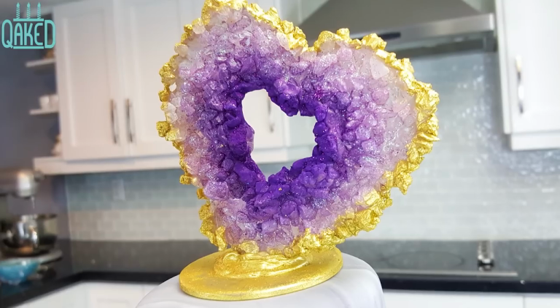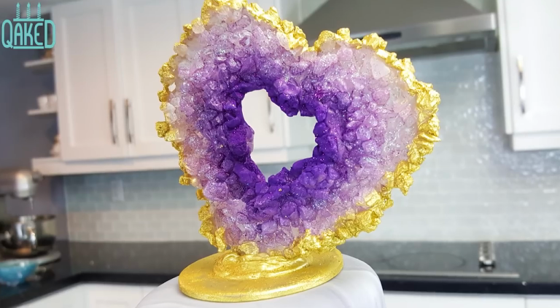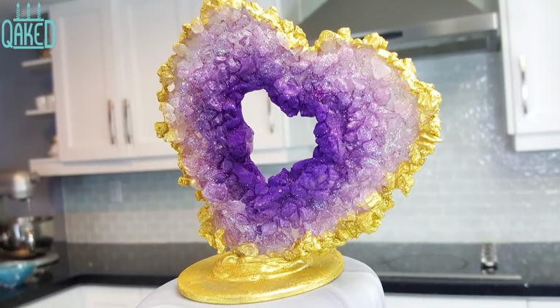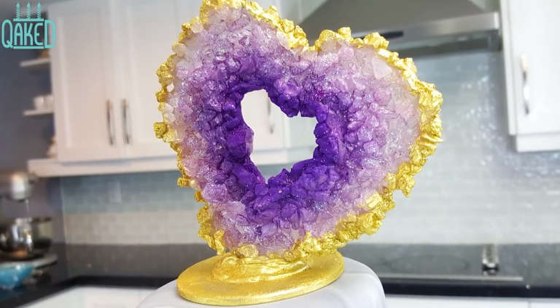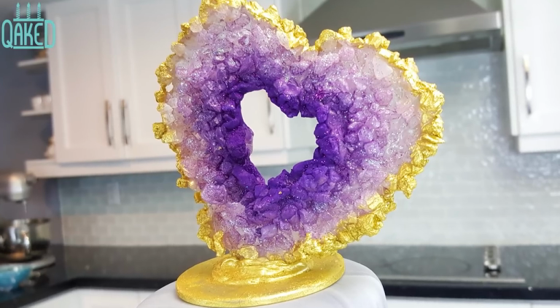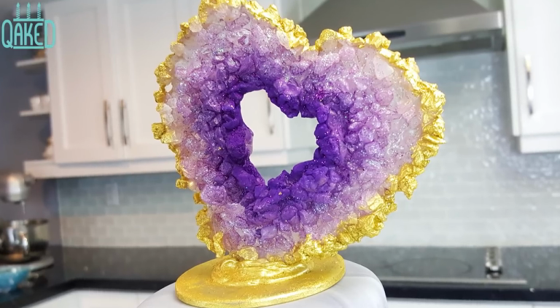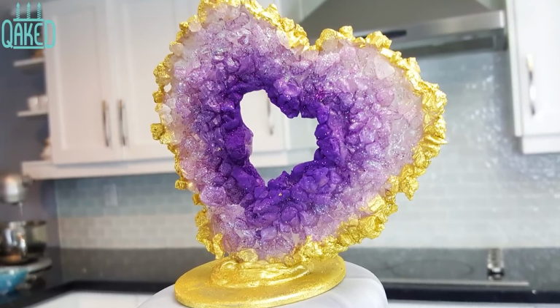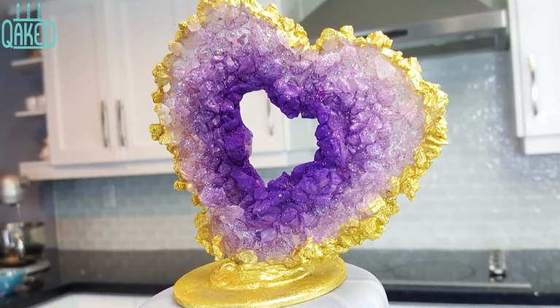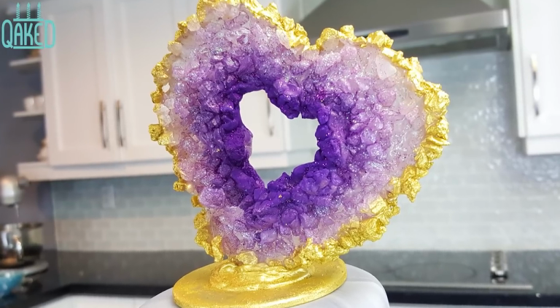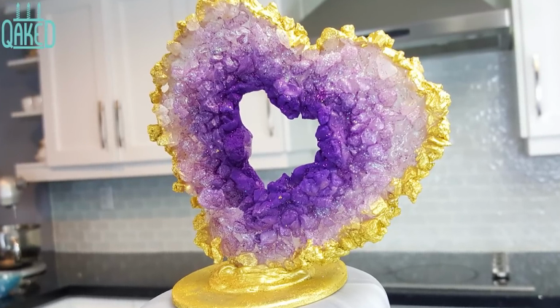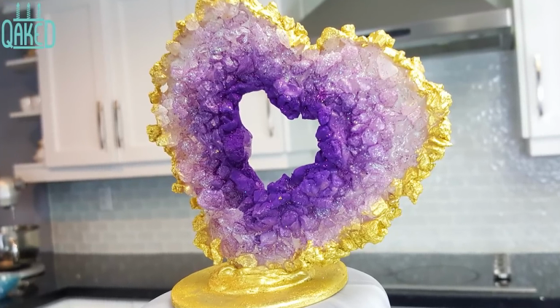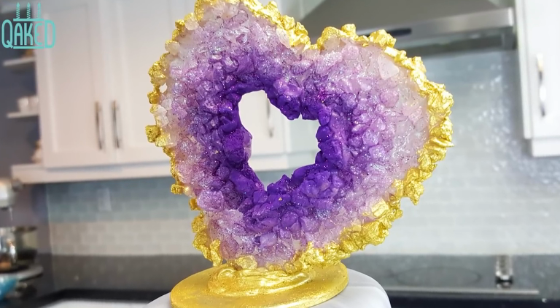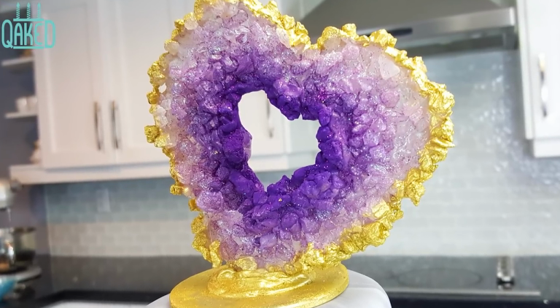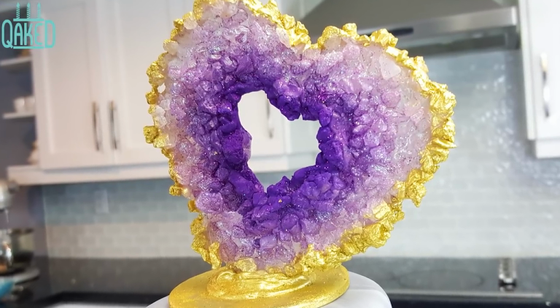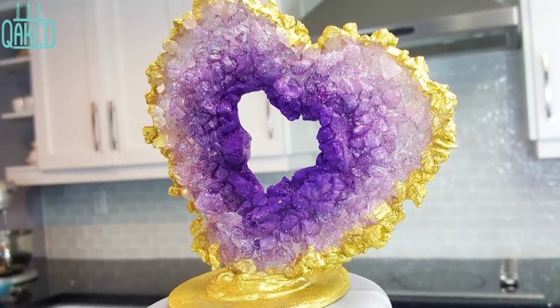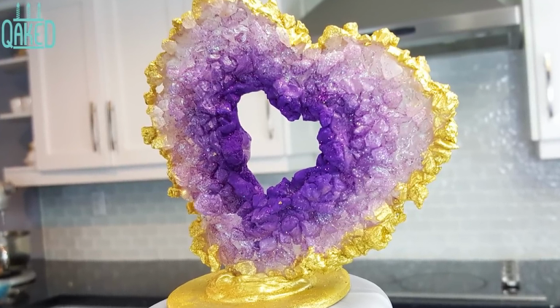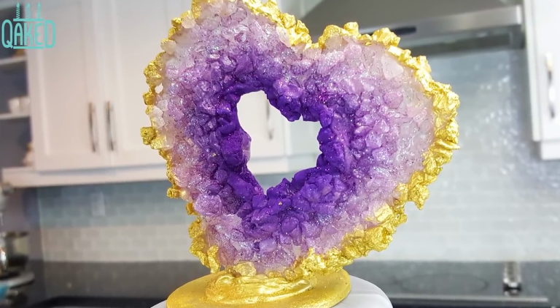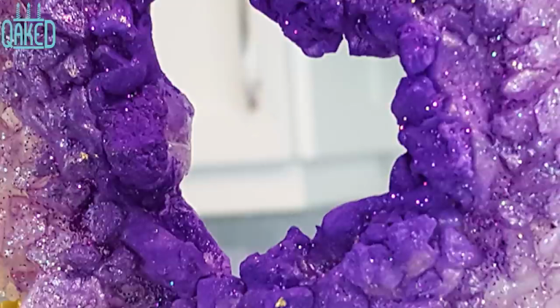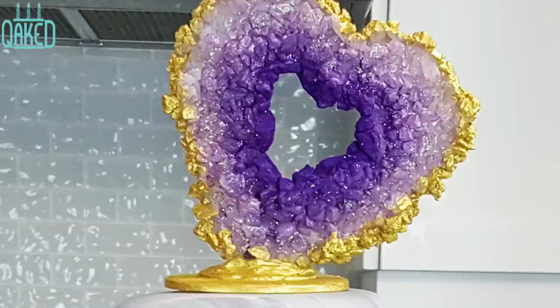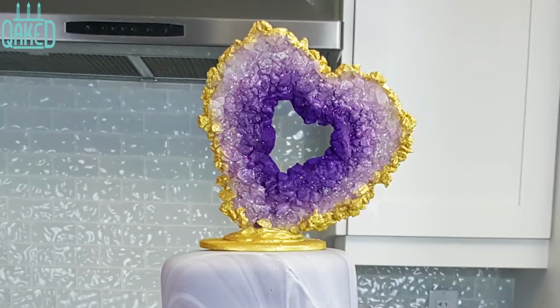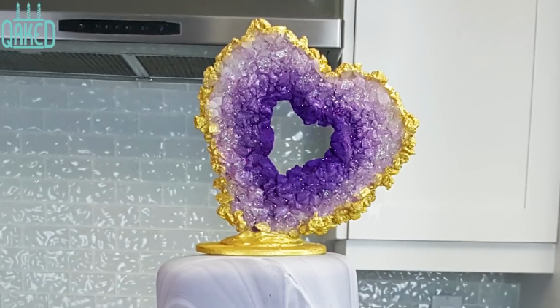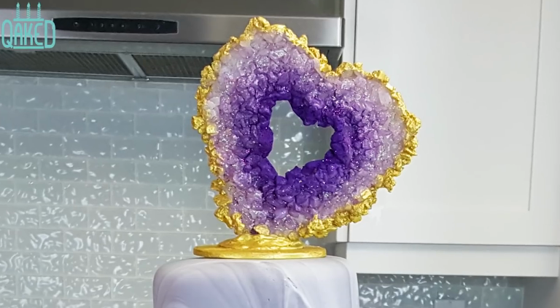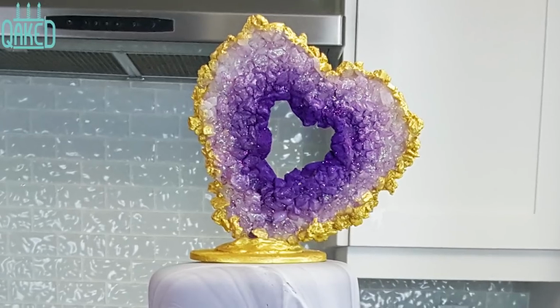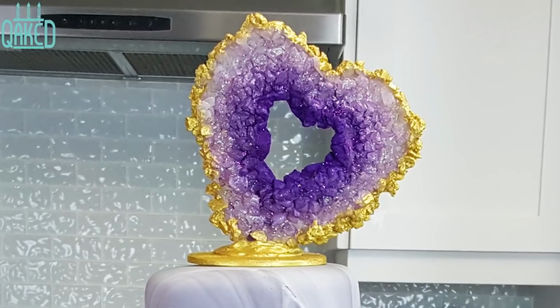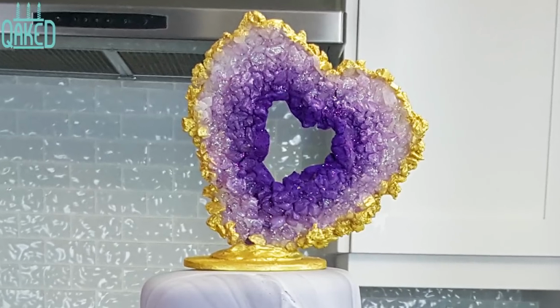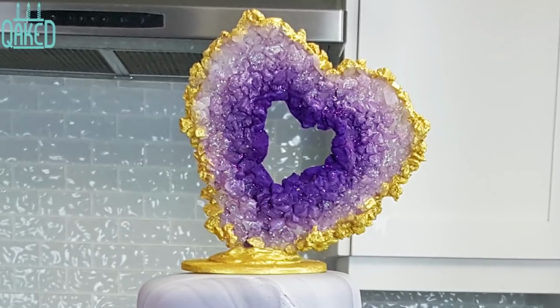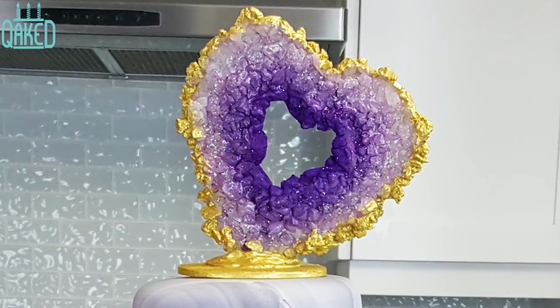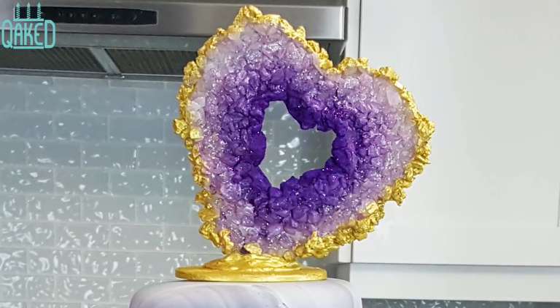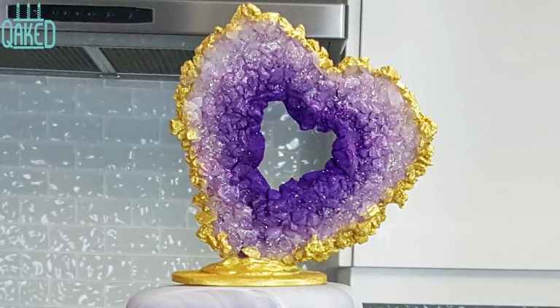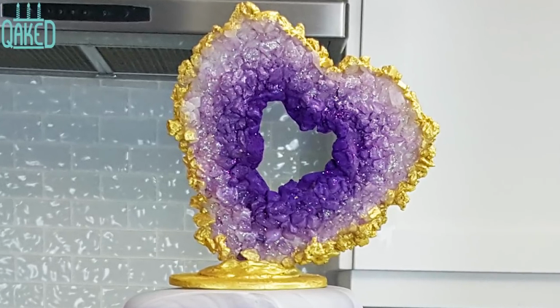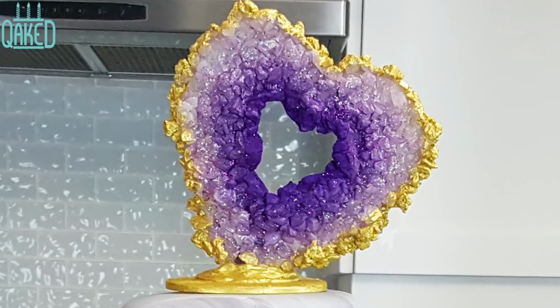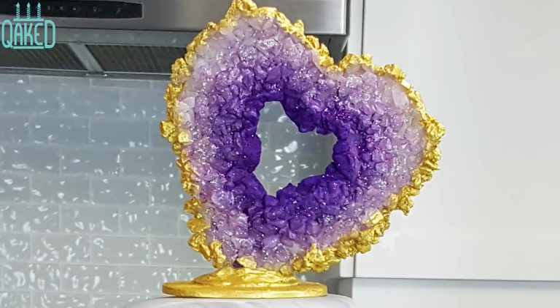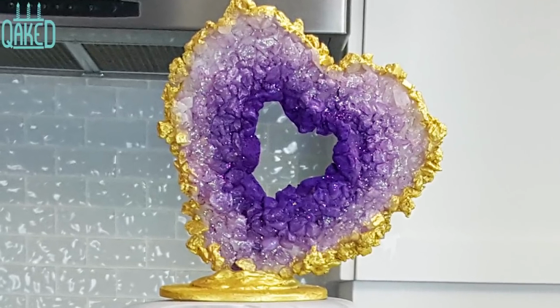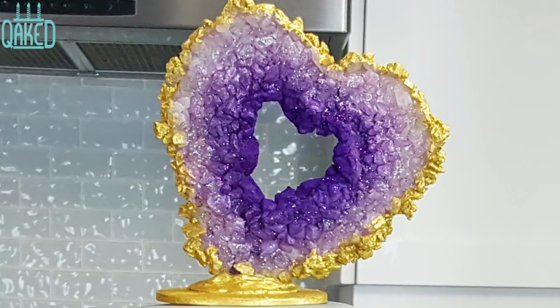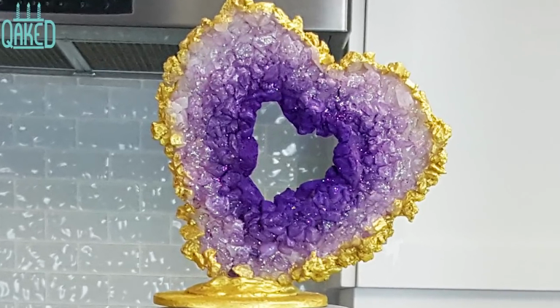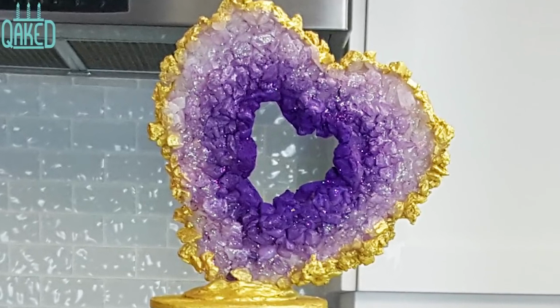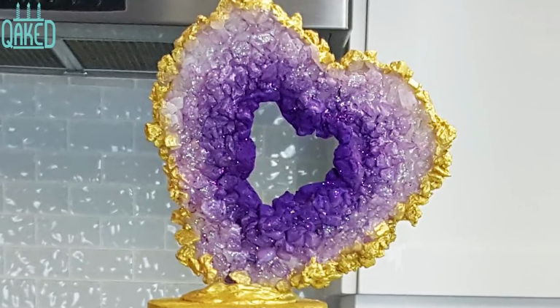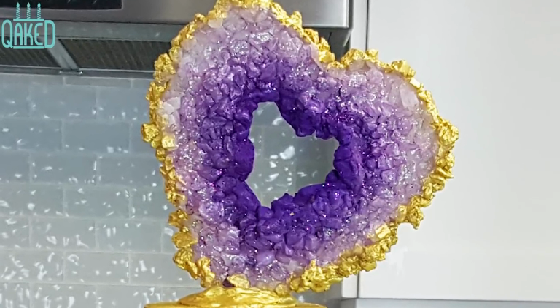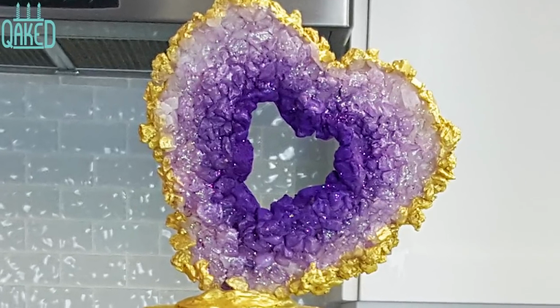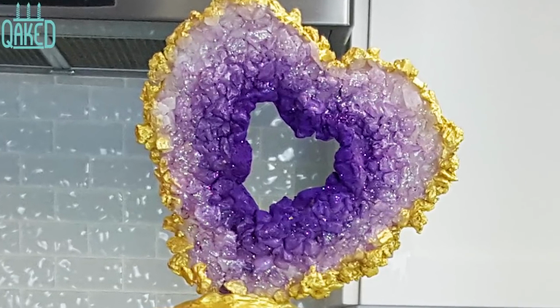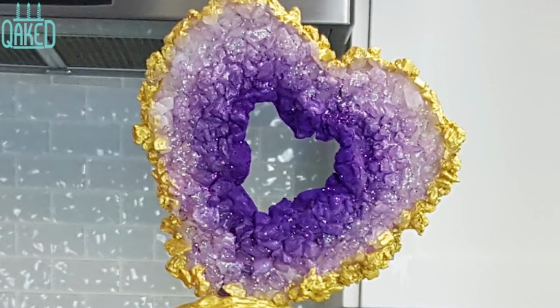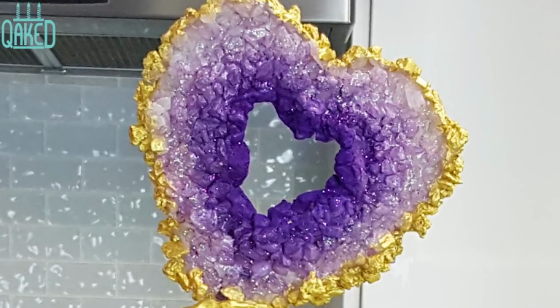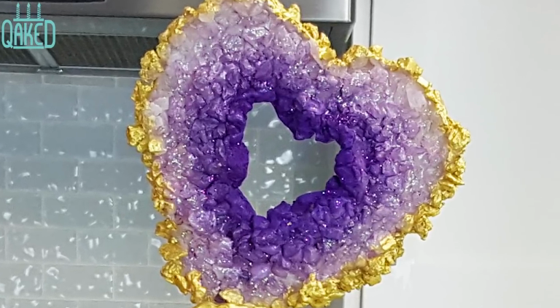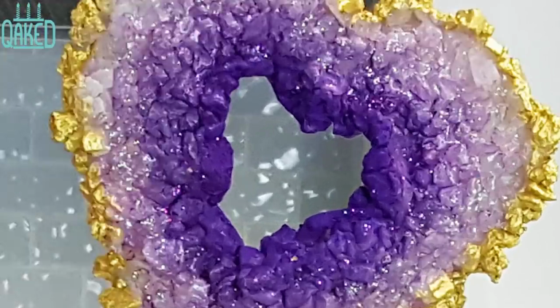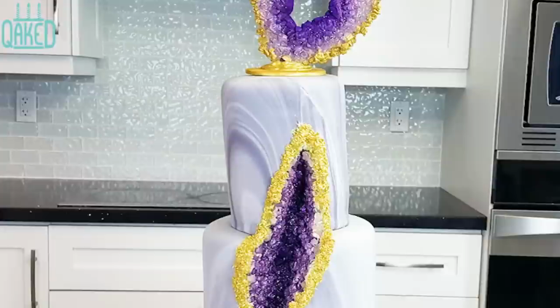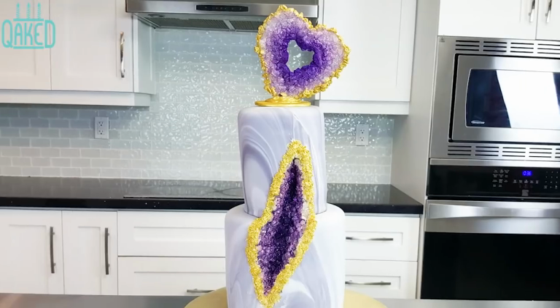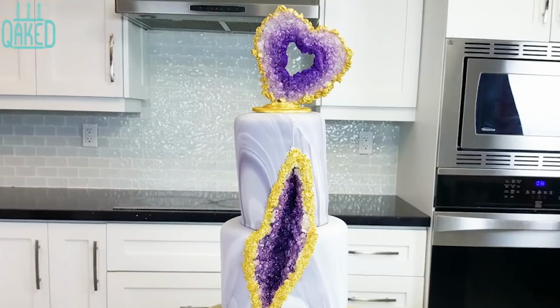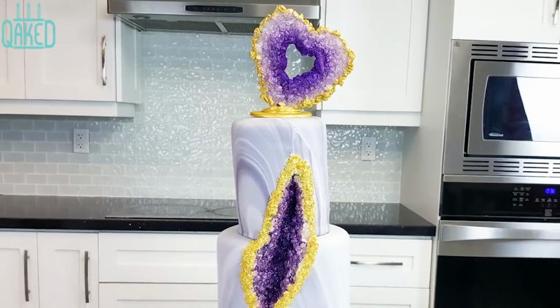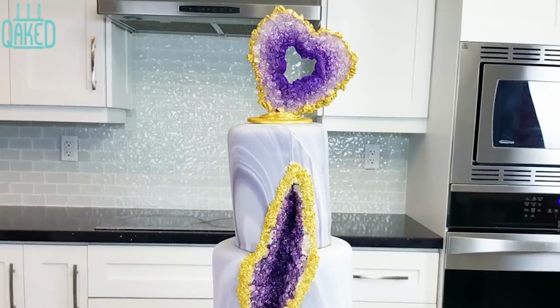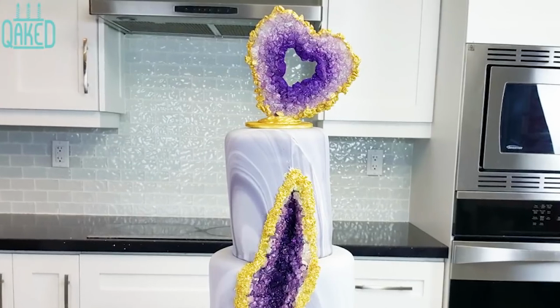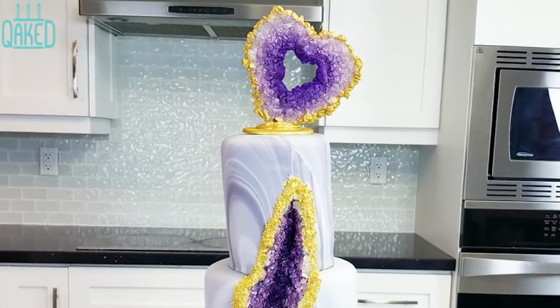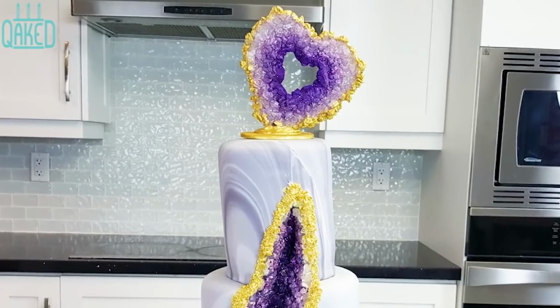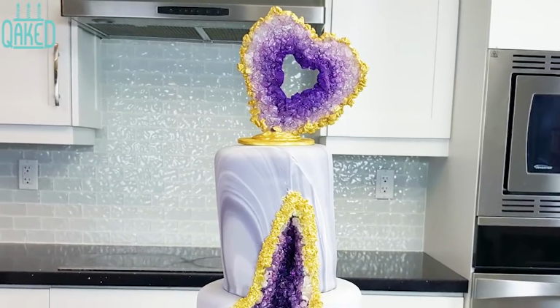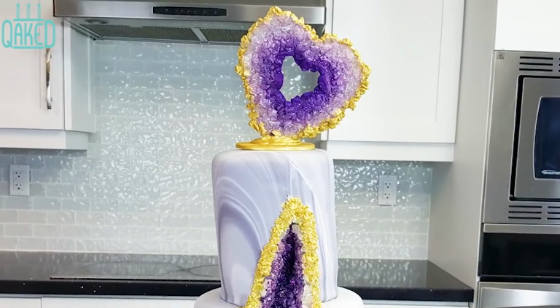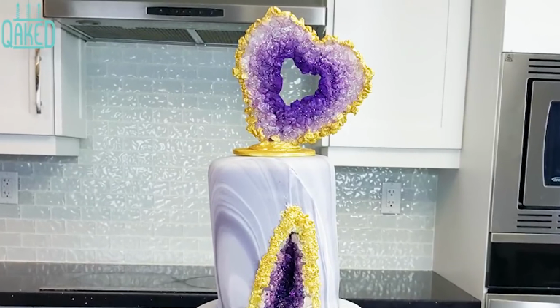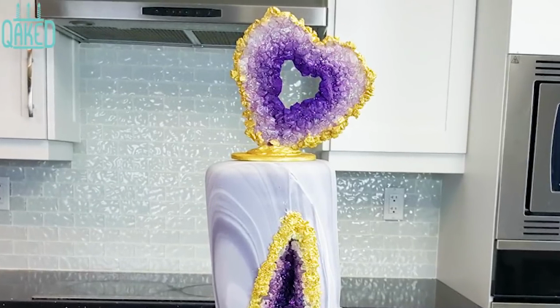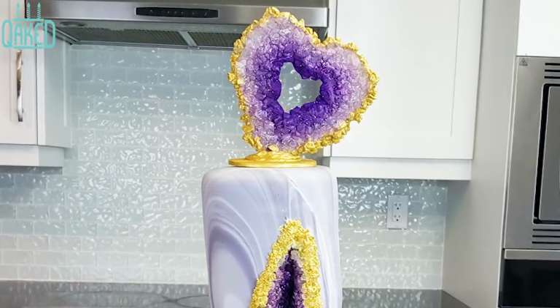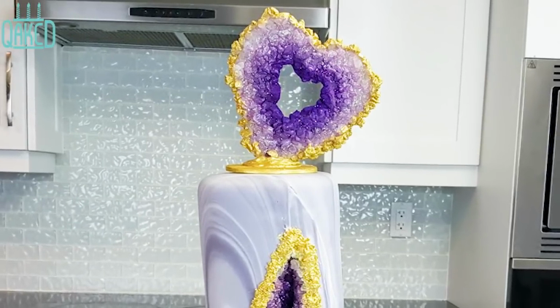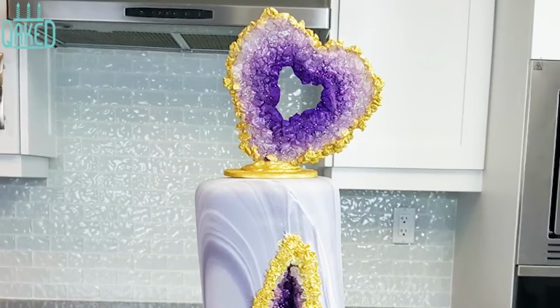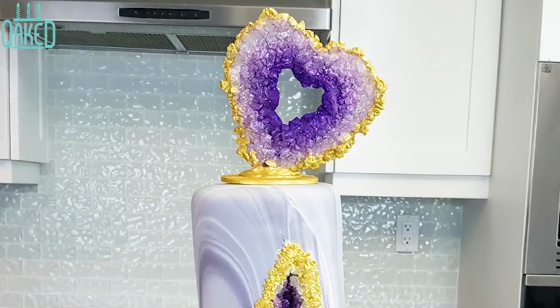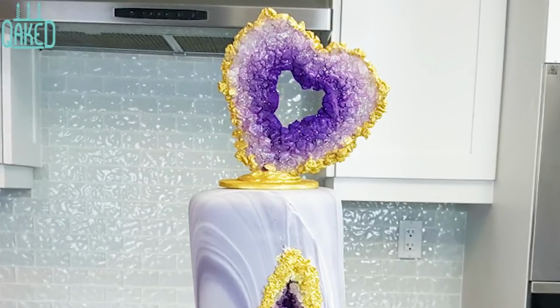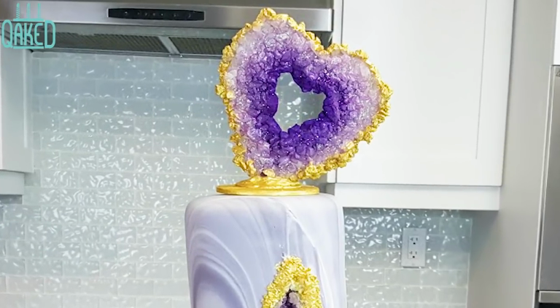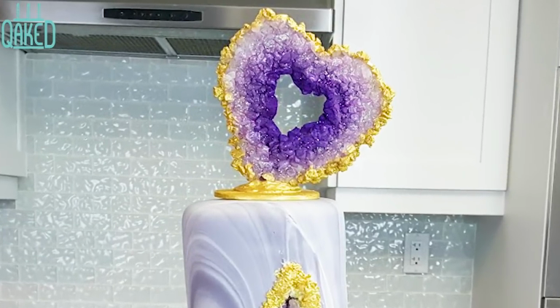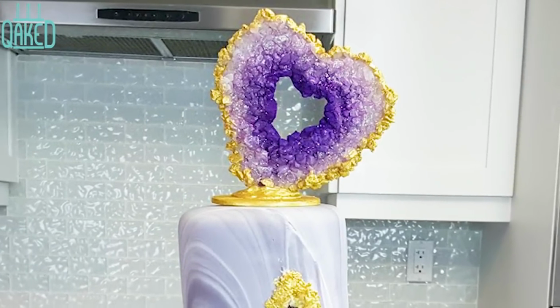Today I made a geode topper for a cake that I made for my mom. This geode topper turned out so adorable and I'm going to take you through how I made it.